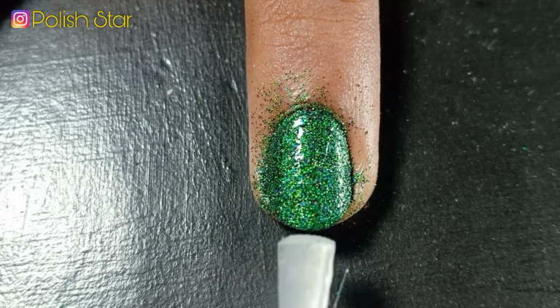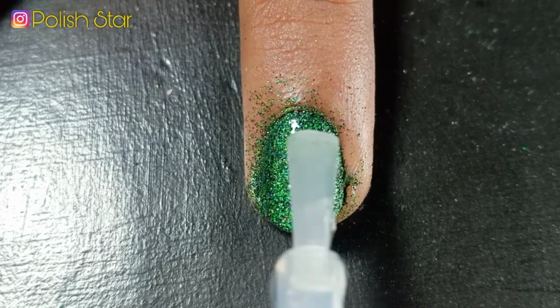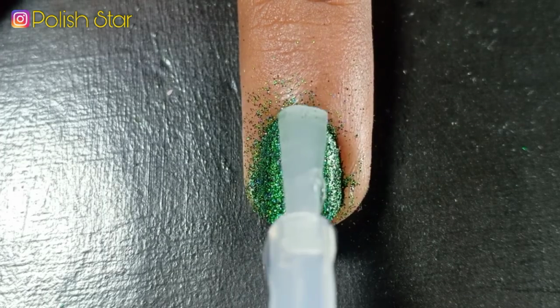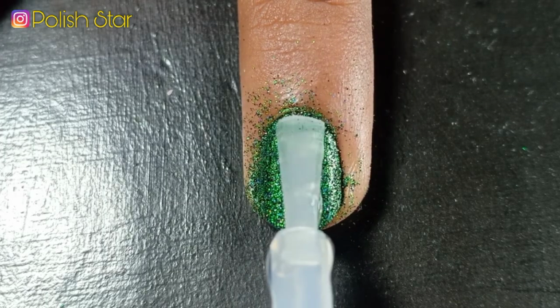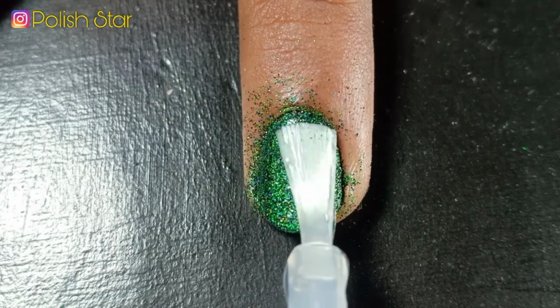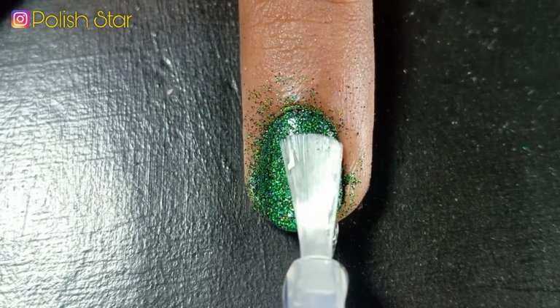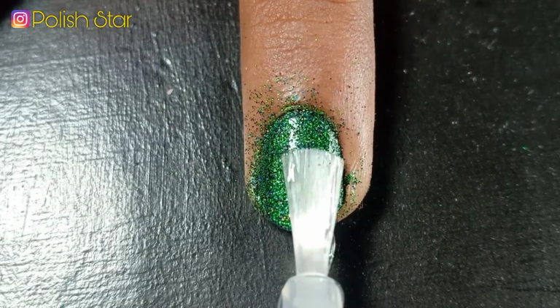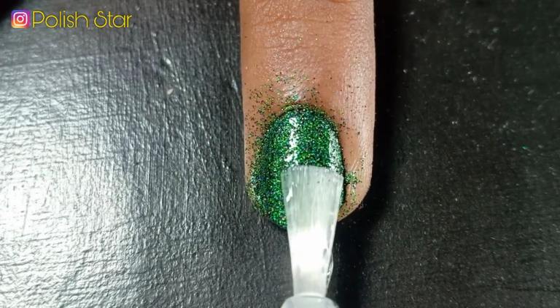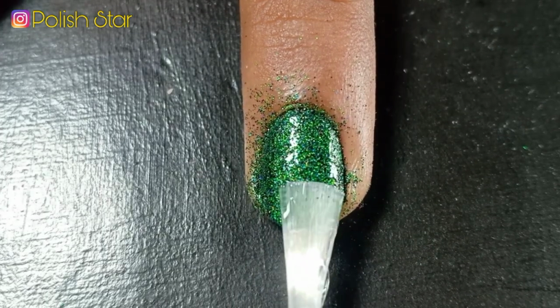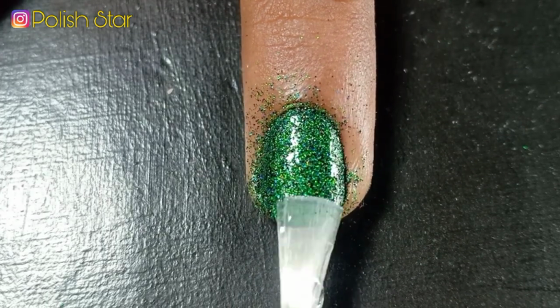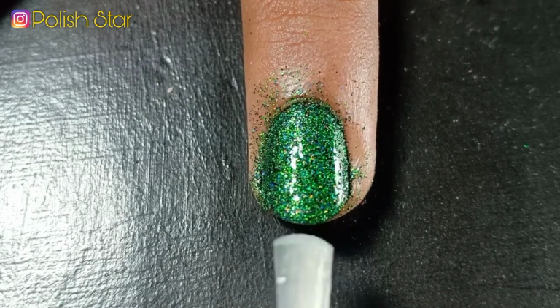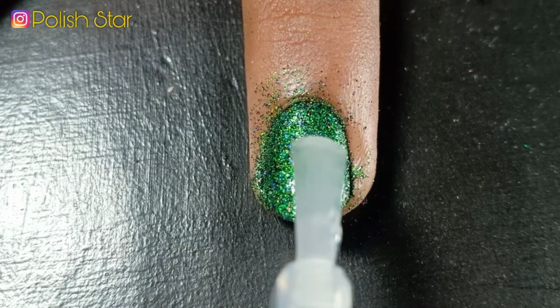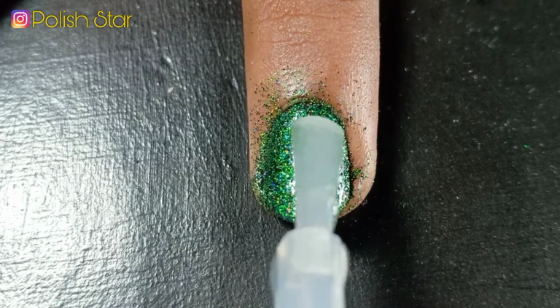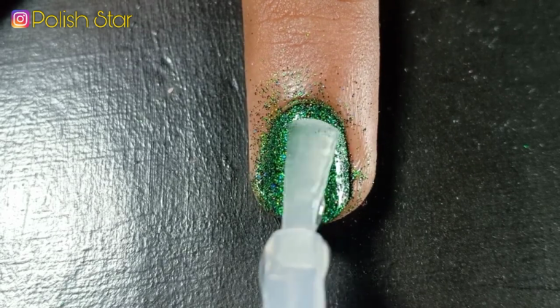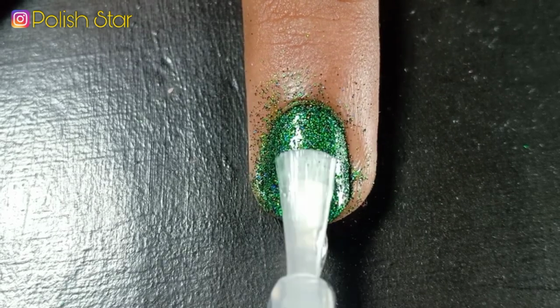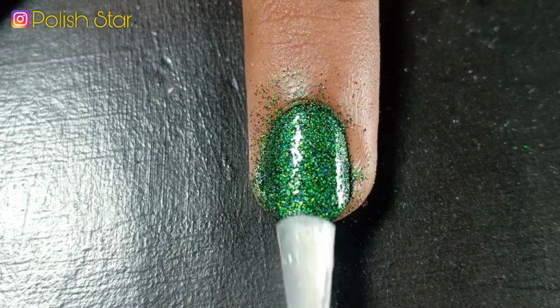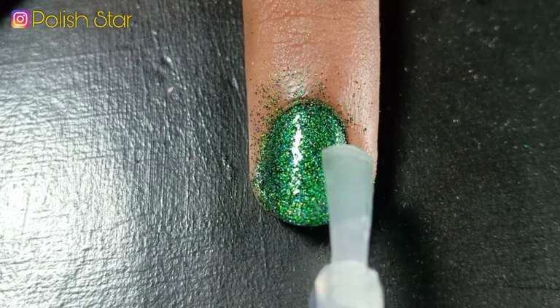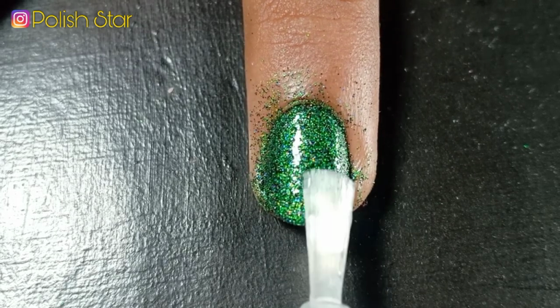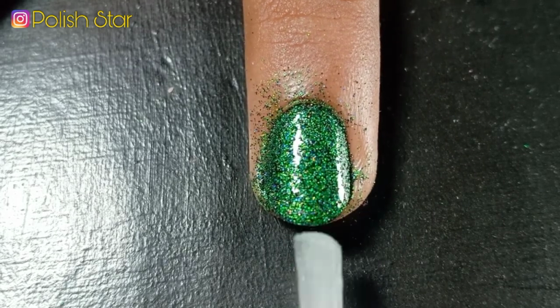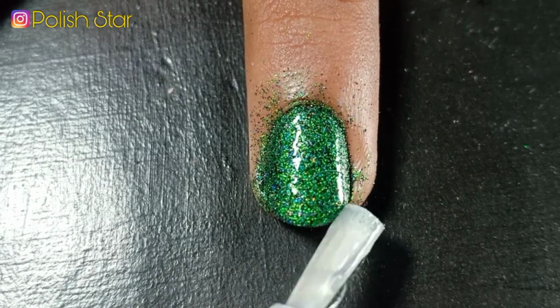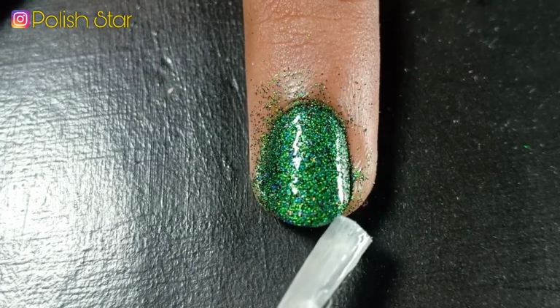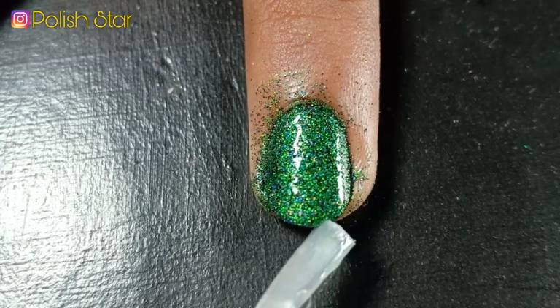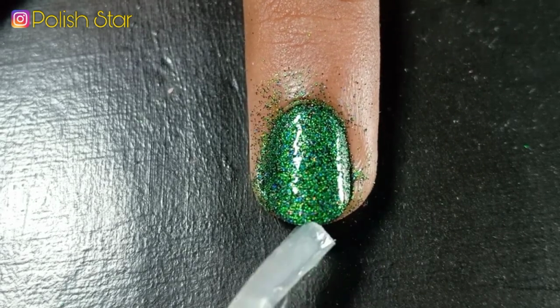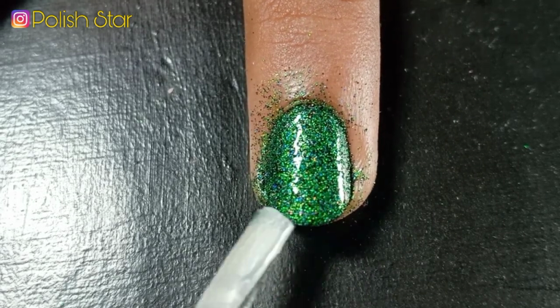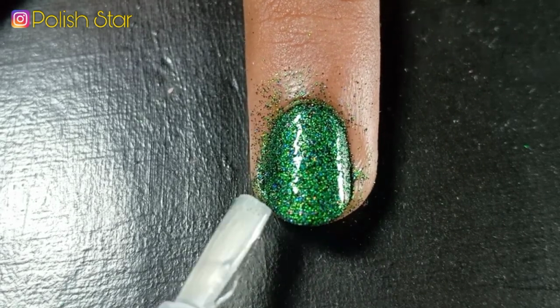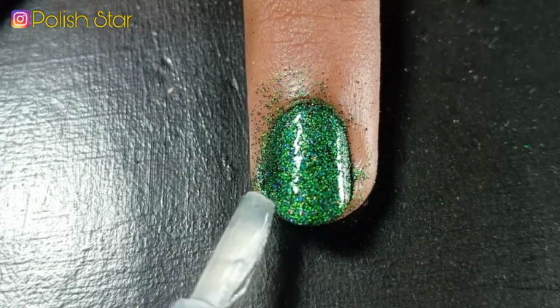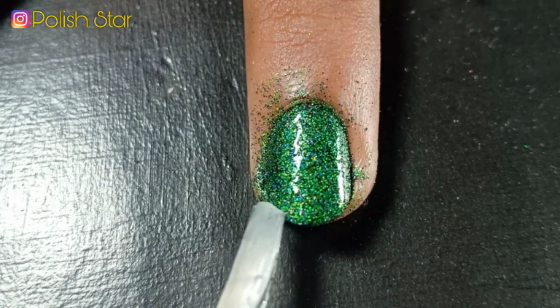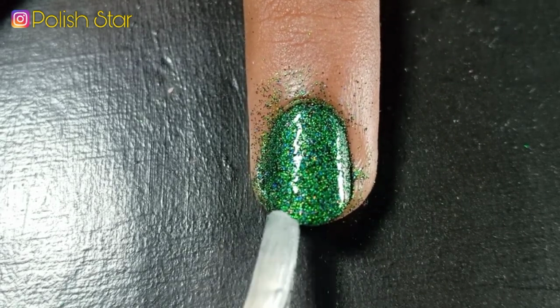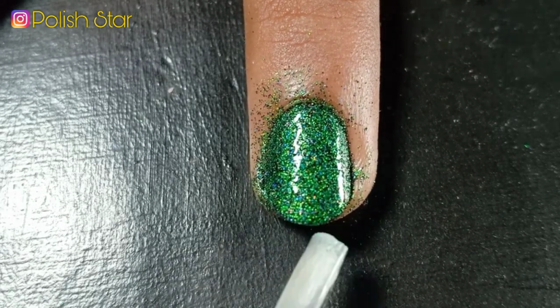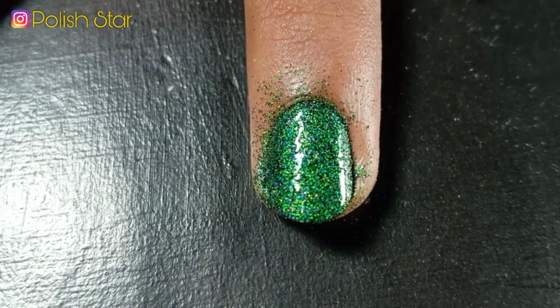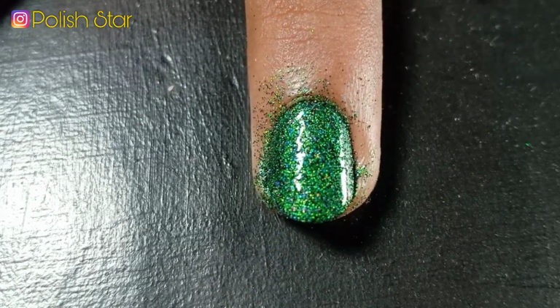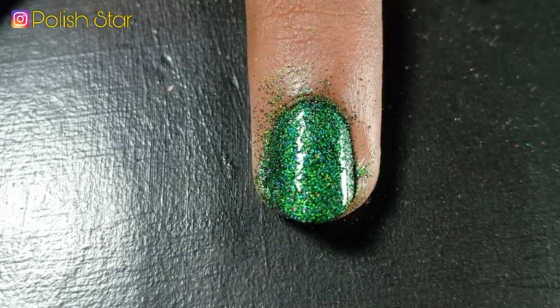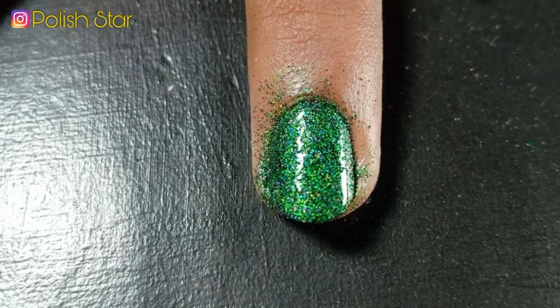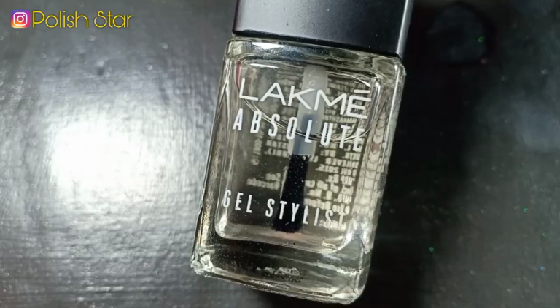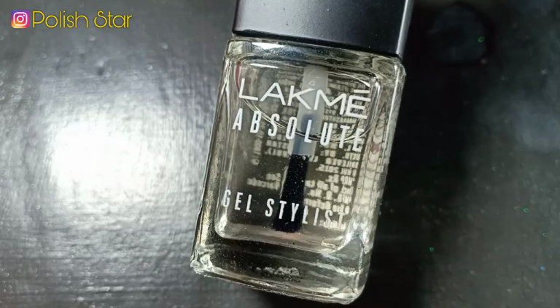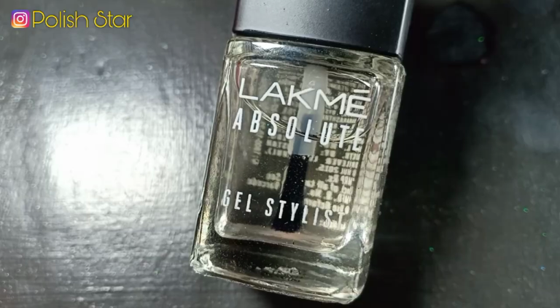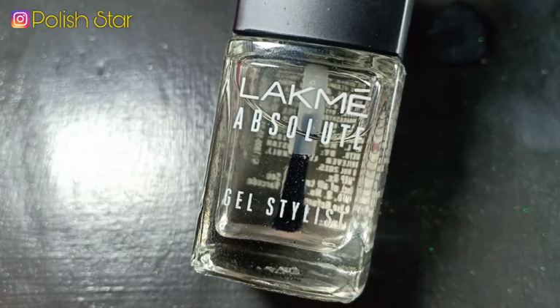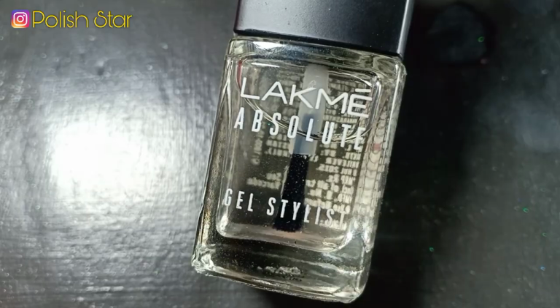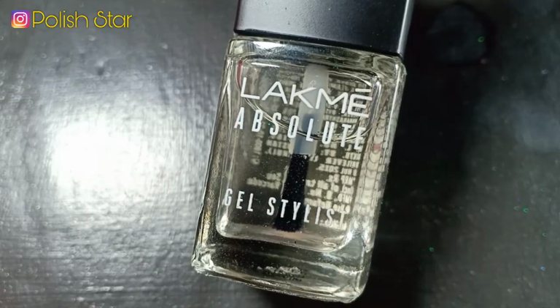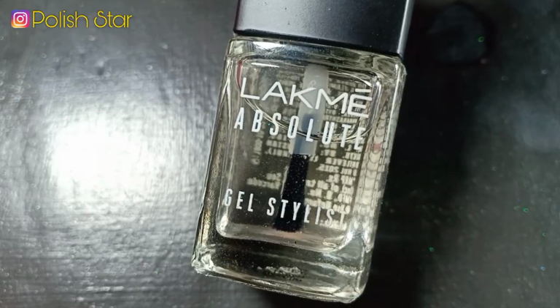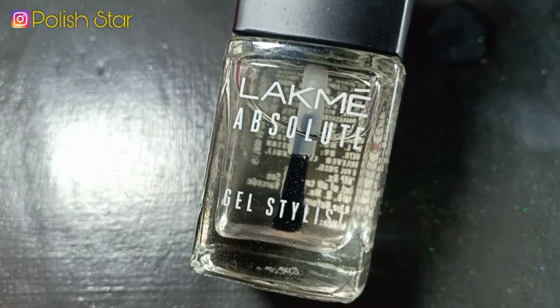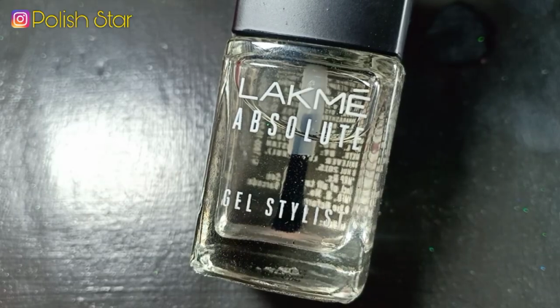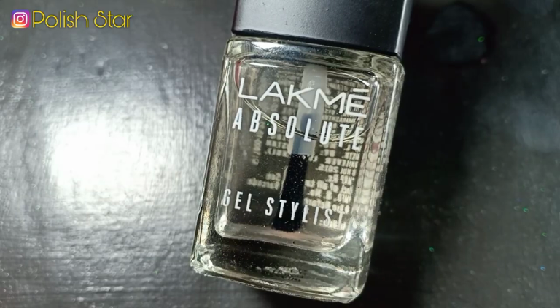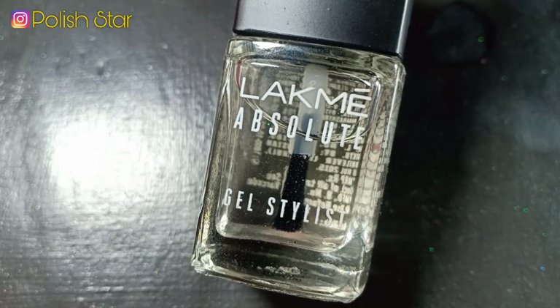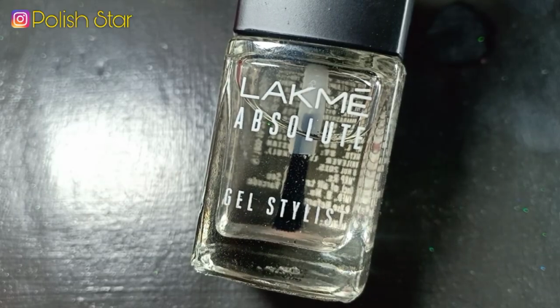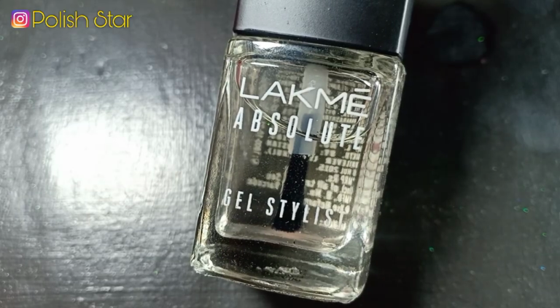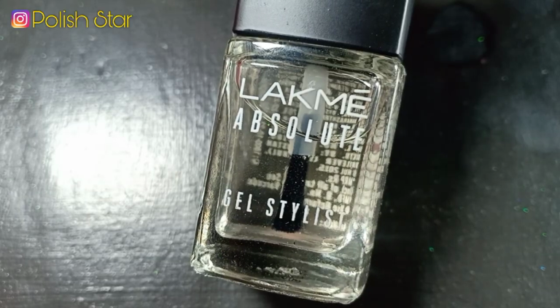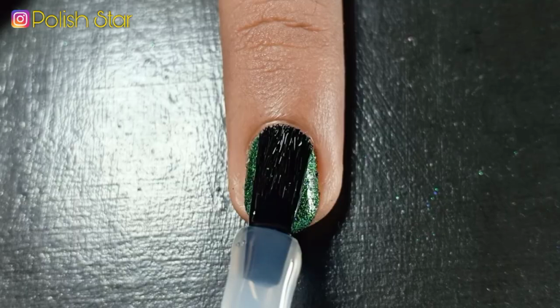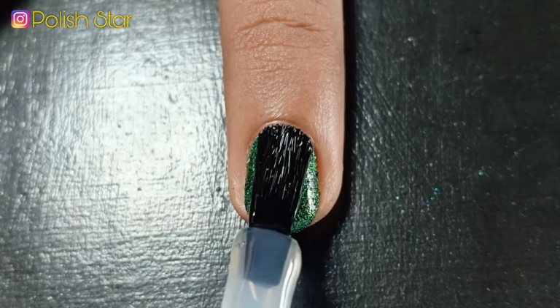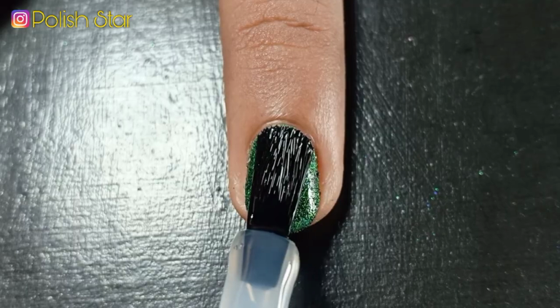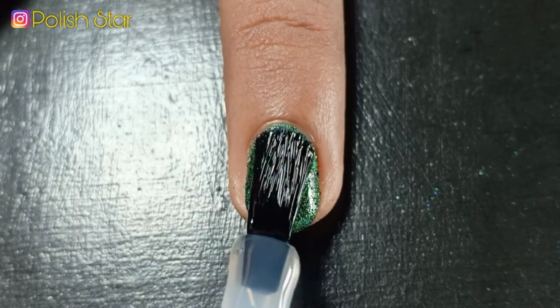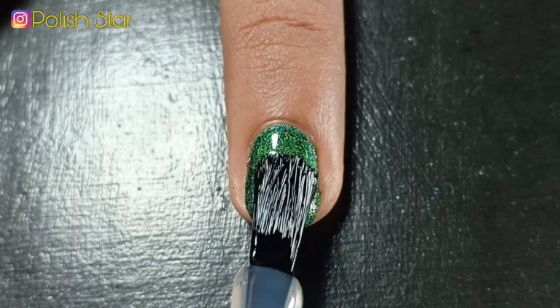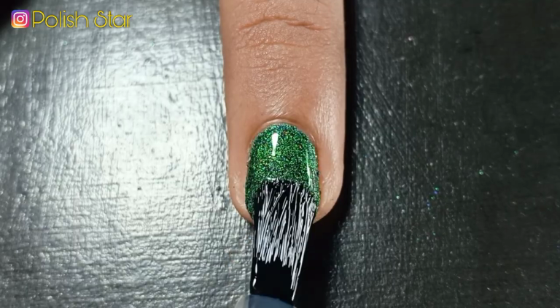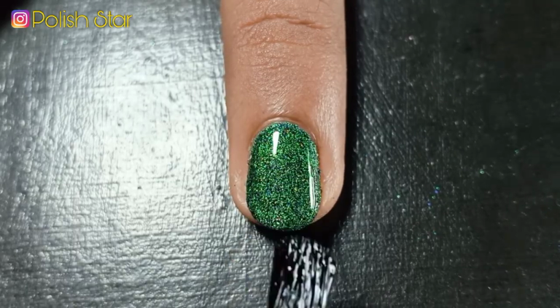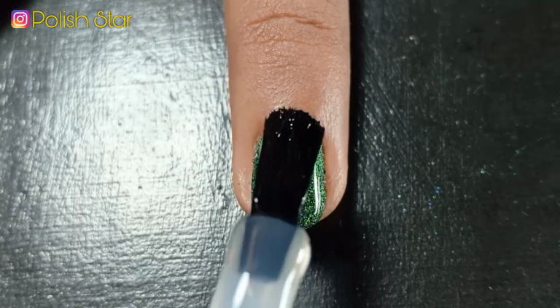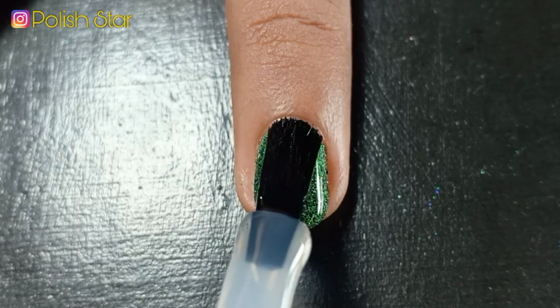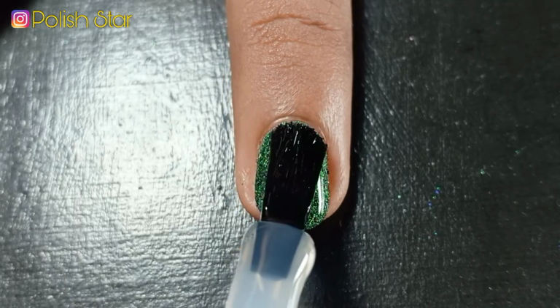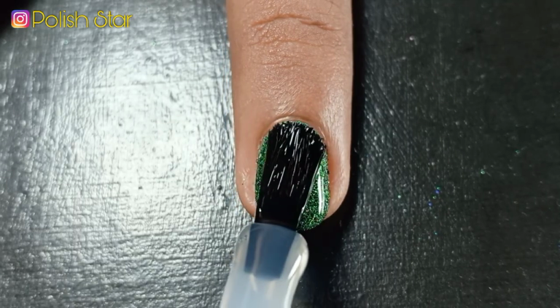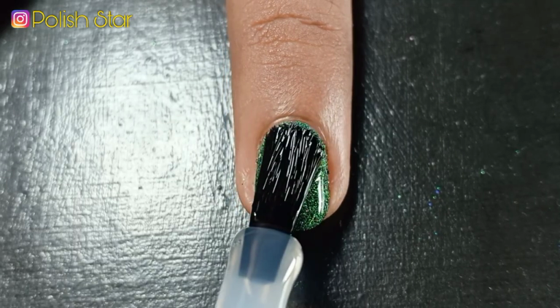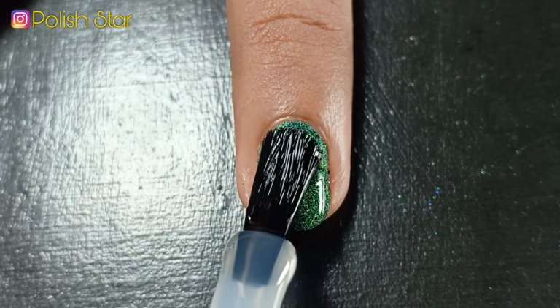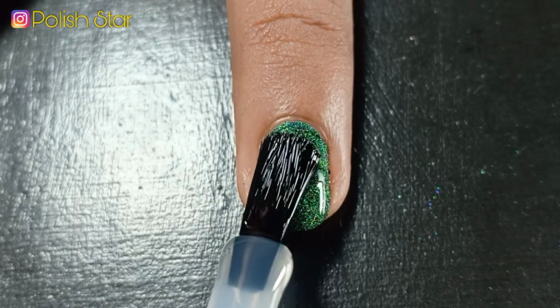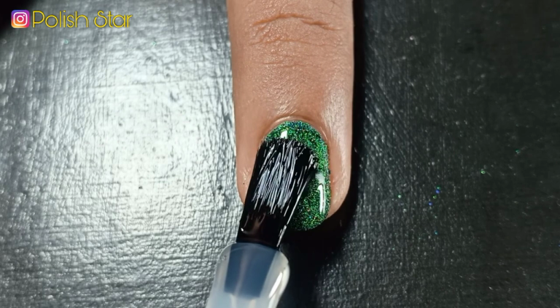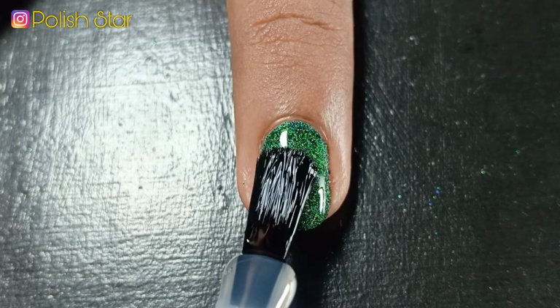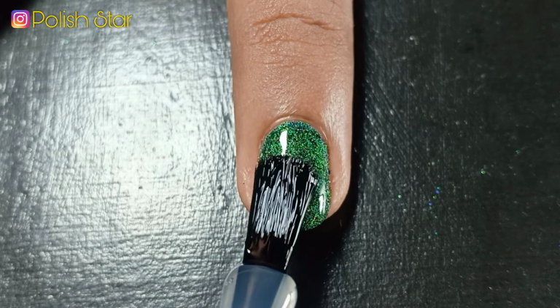Now I'm applying a water-based top coat to seal those glitters, and then I'm applying a regular glossy top coat to seal my manicure and make it long lasting.